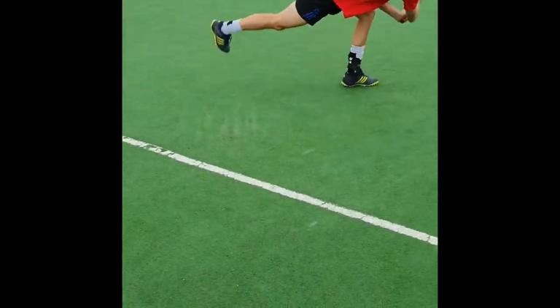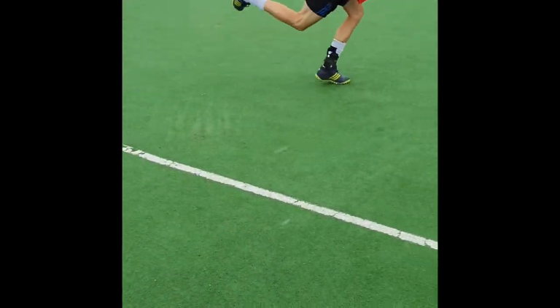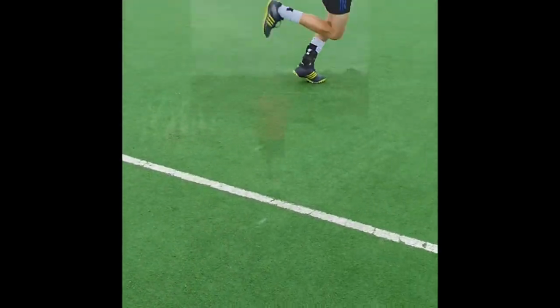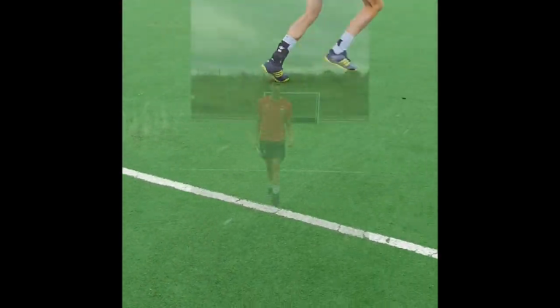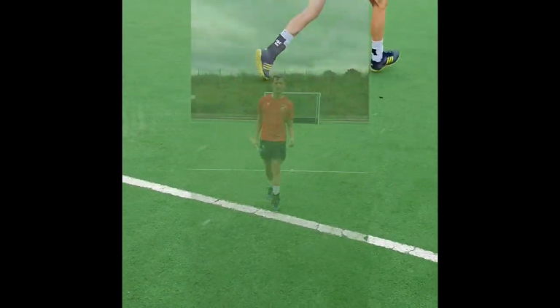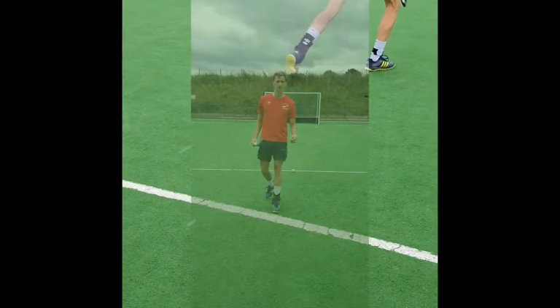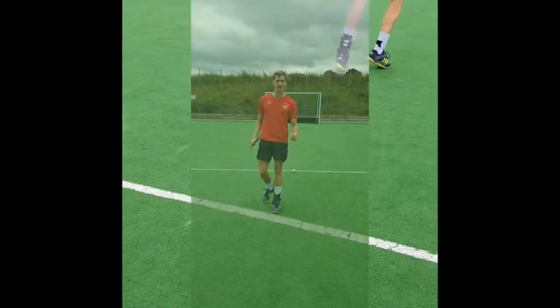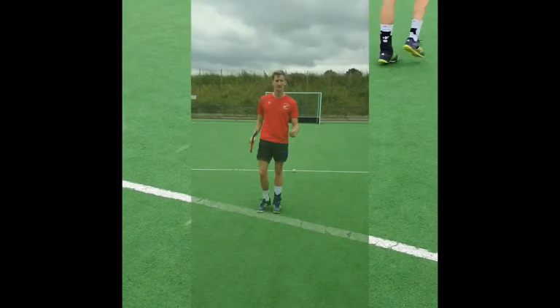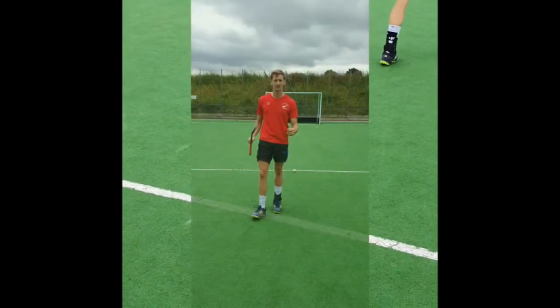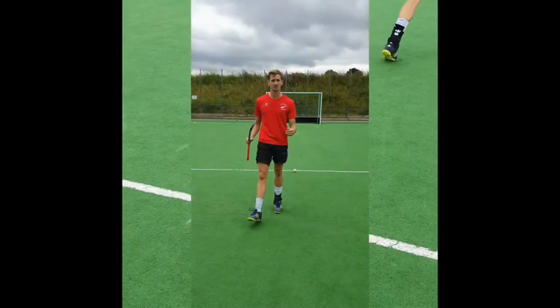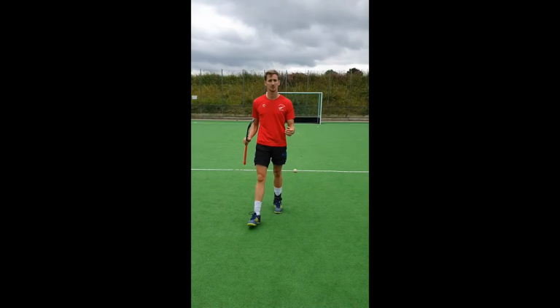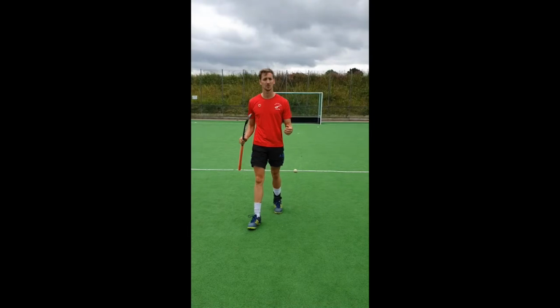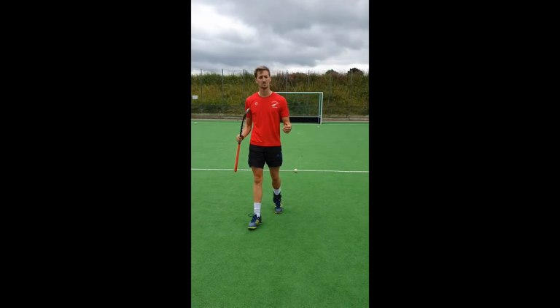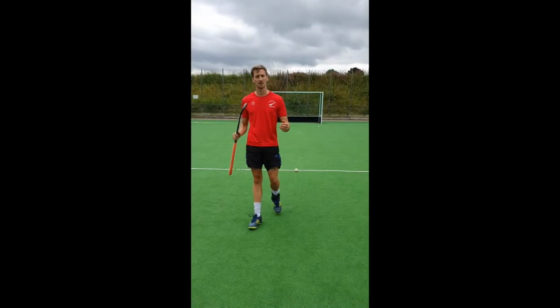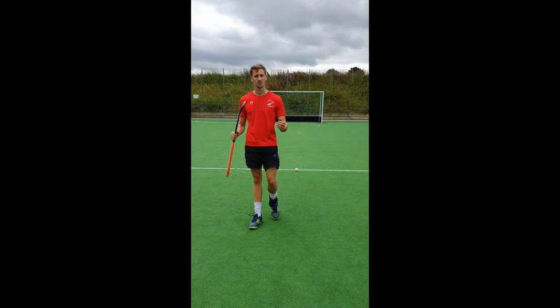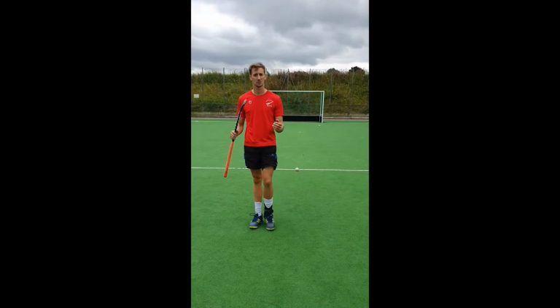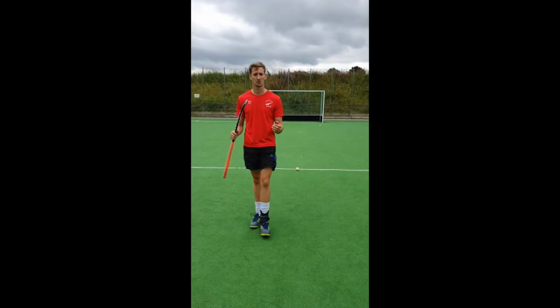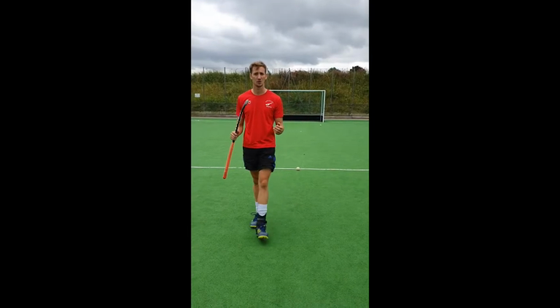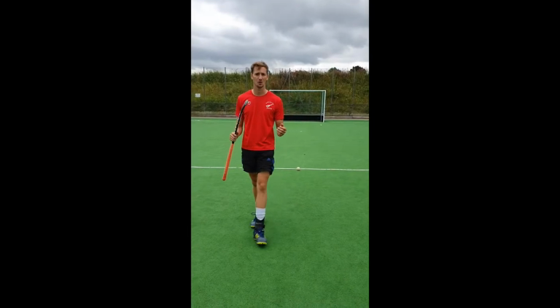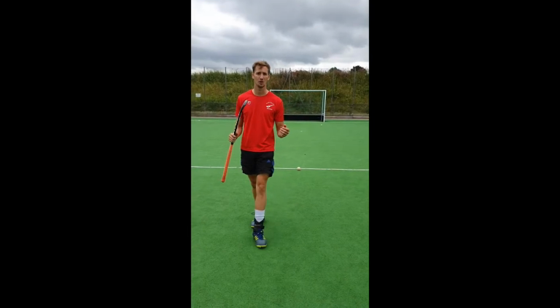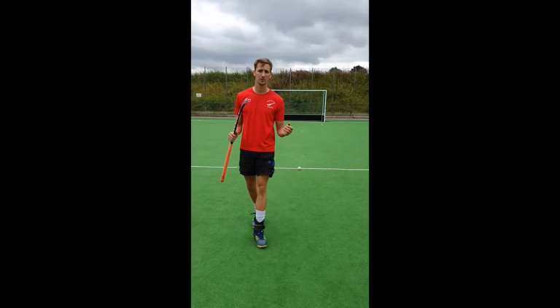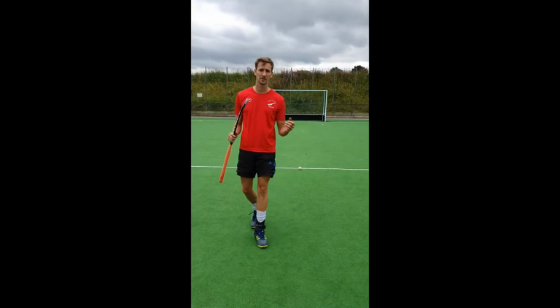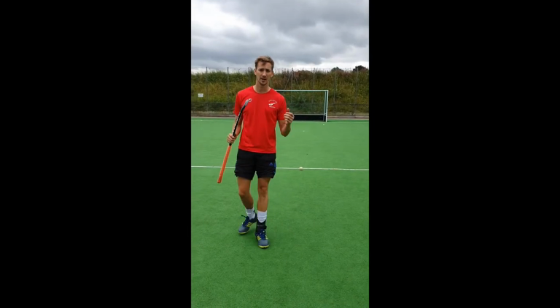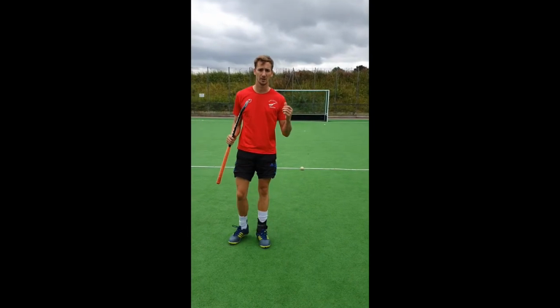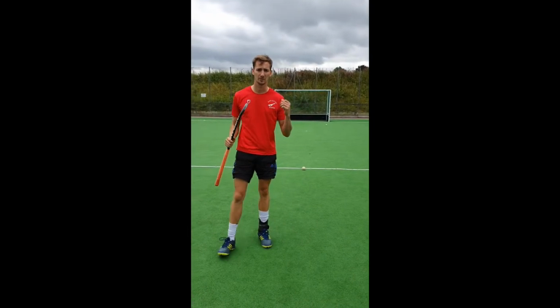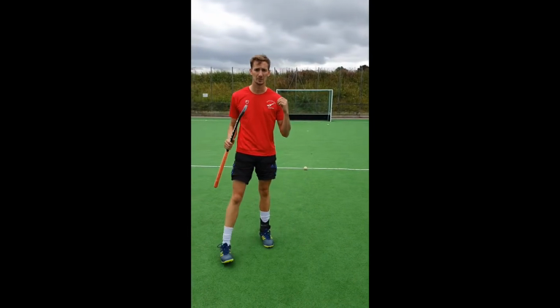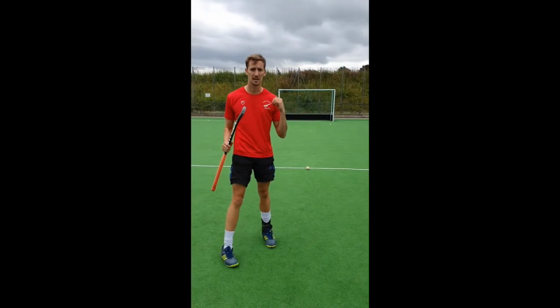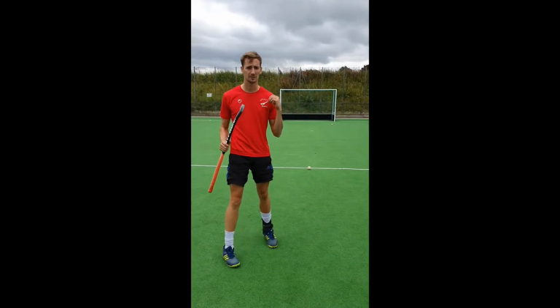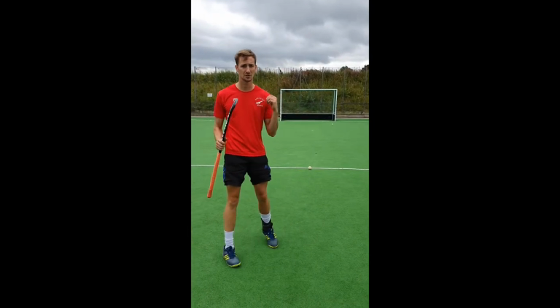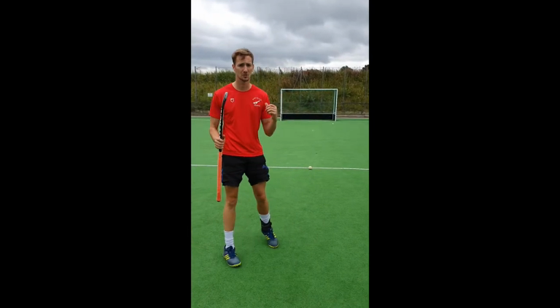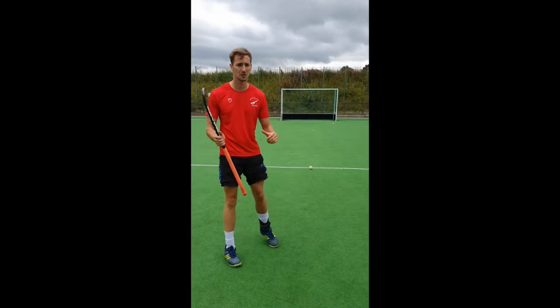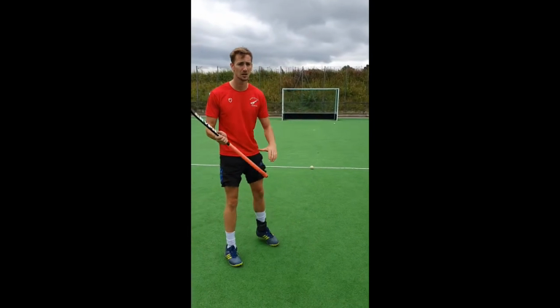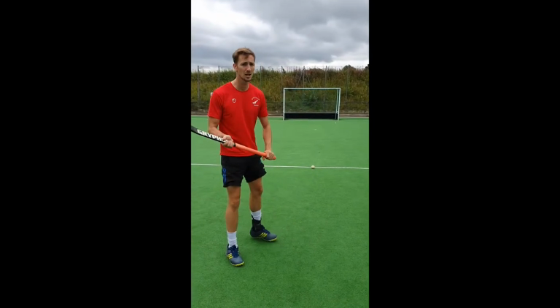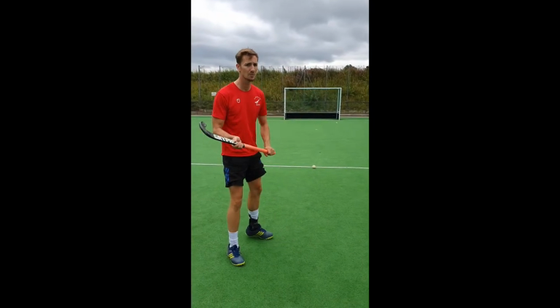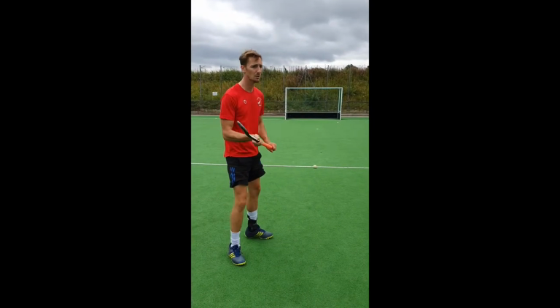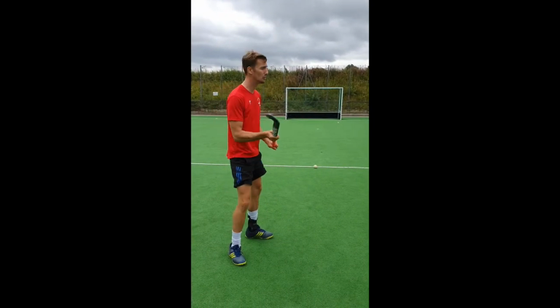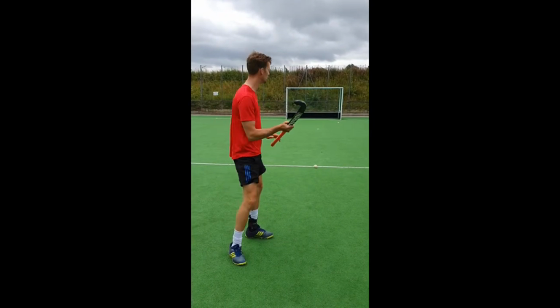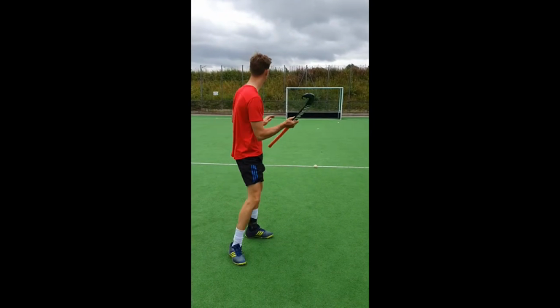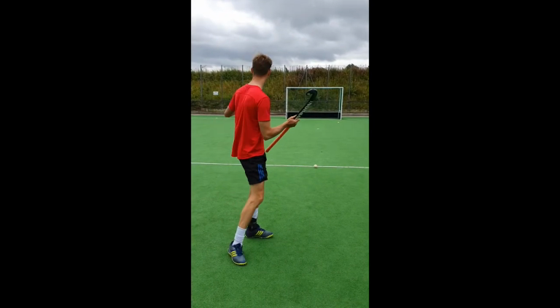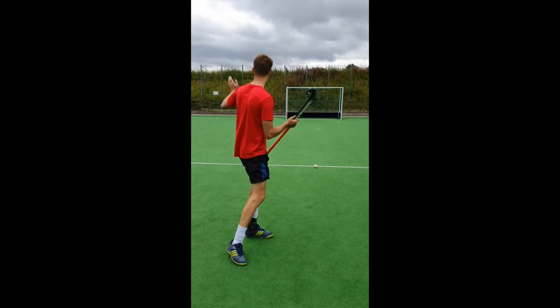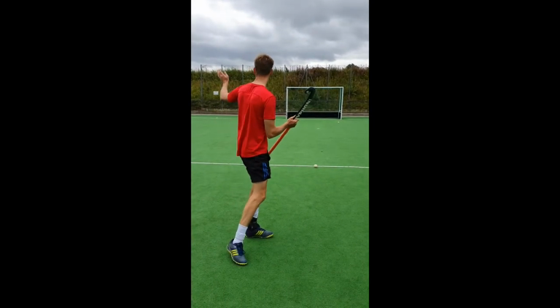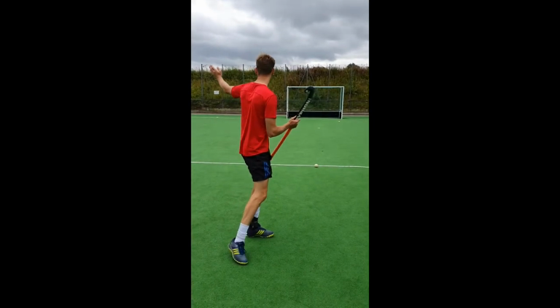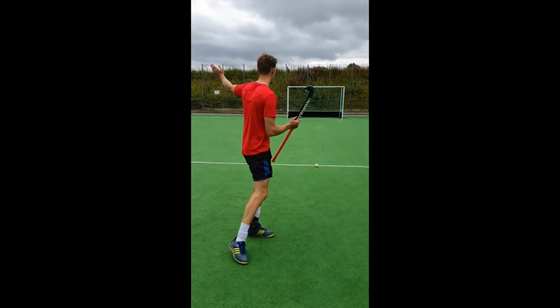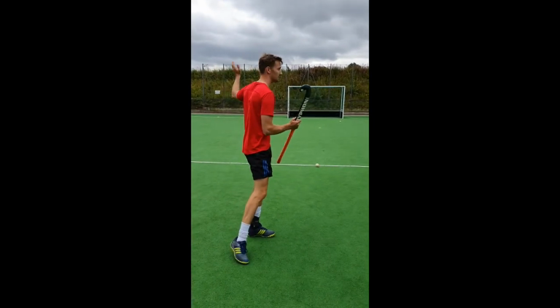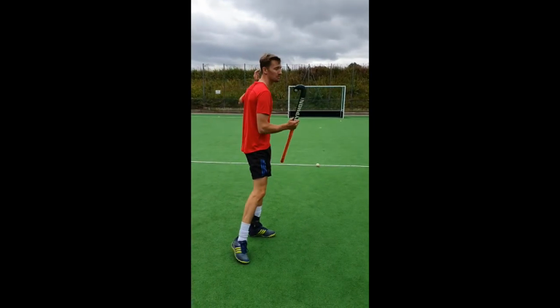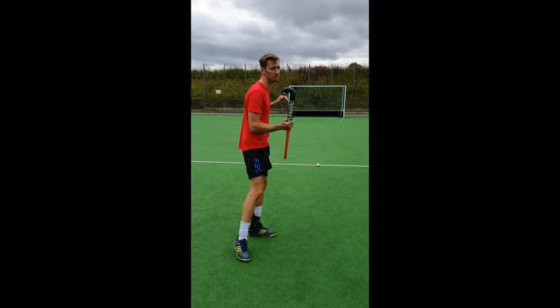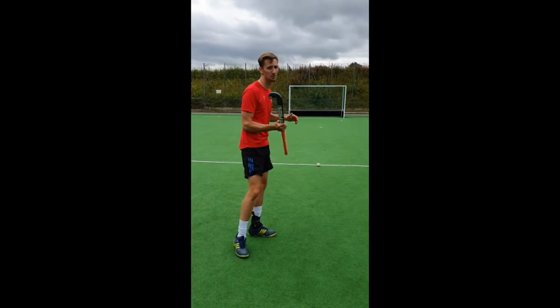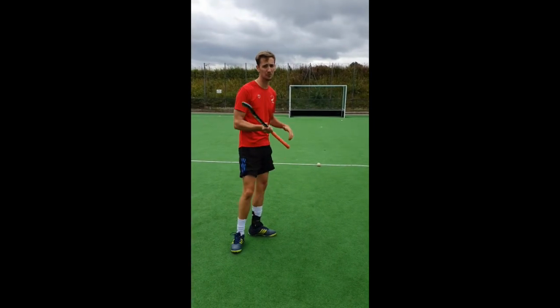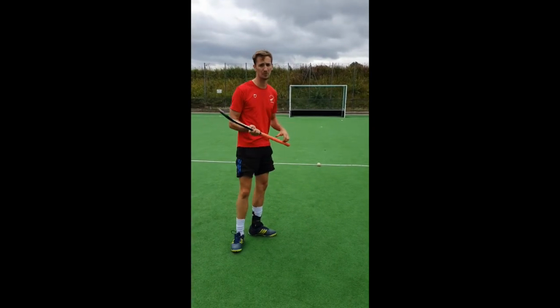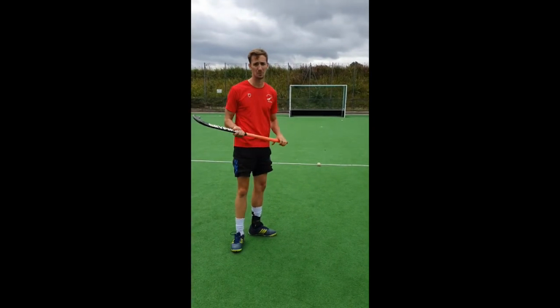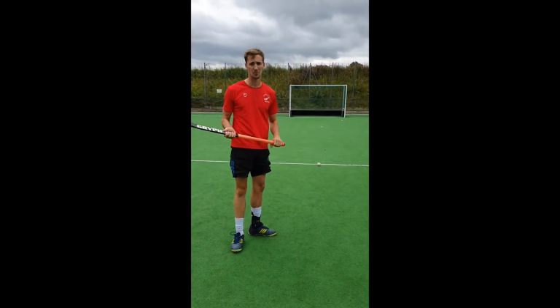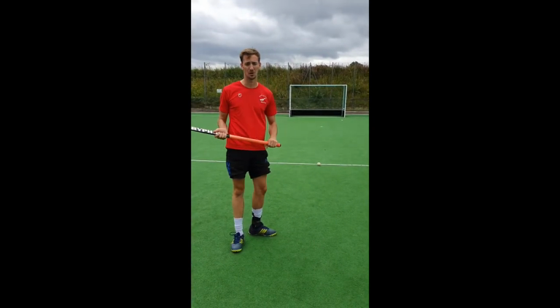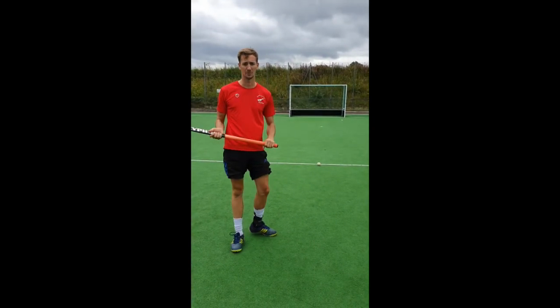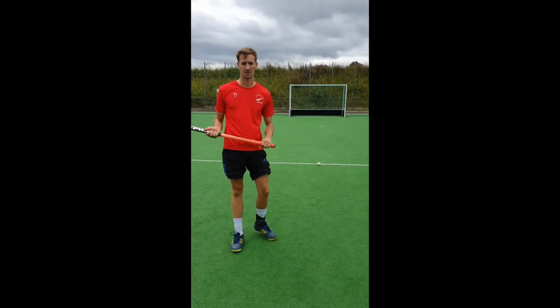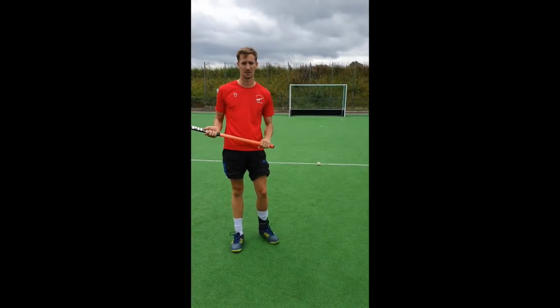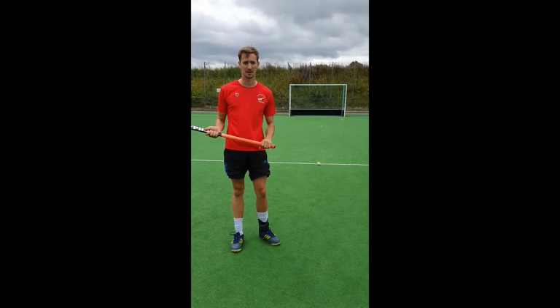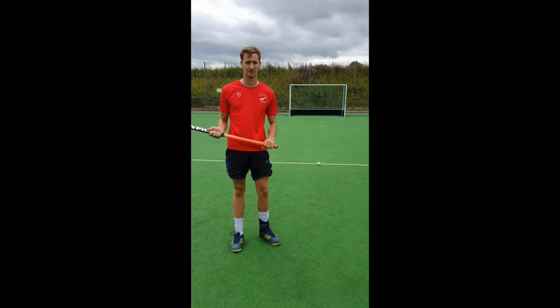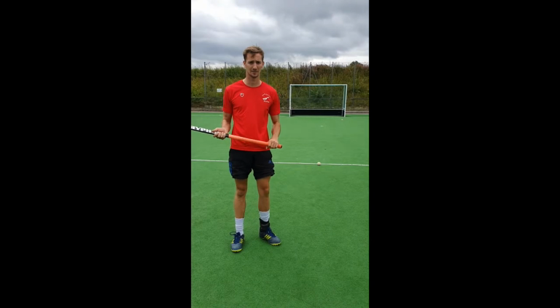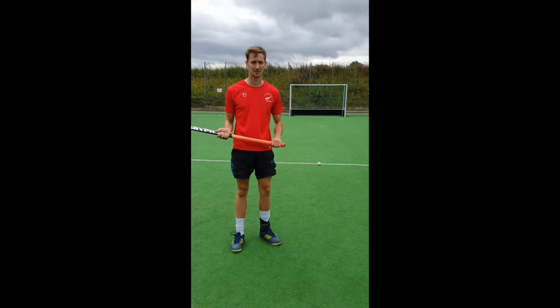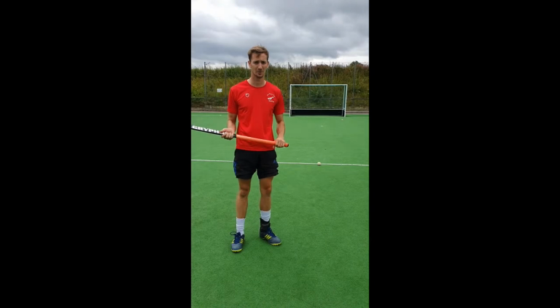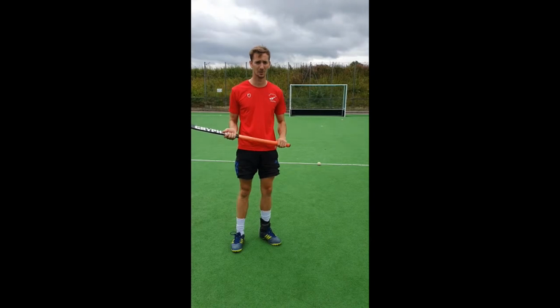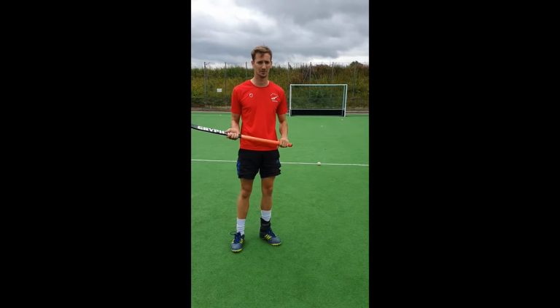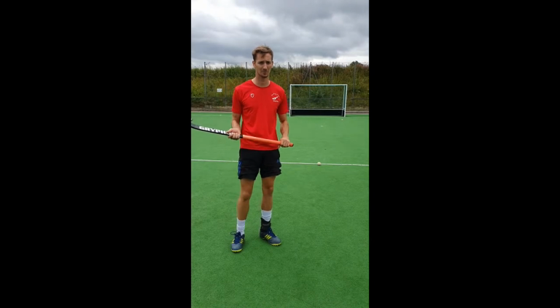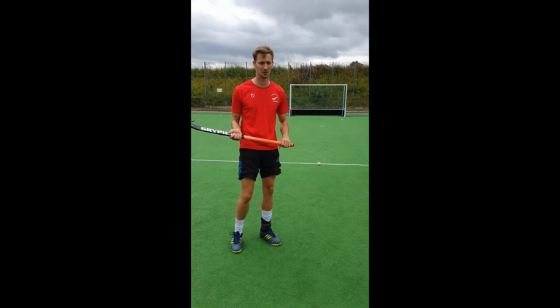Forming the drag, just make sure you don't over-rotate over your left shoulder, pulling the ball and moving the ball over to the left away from goal.